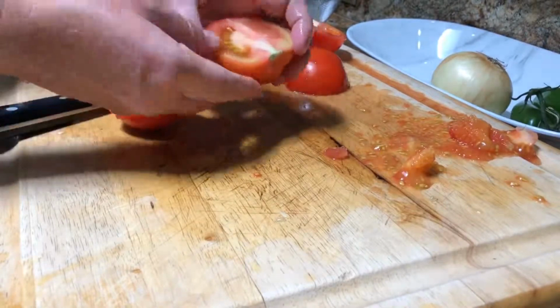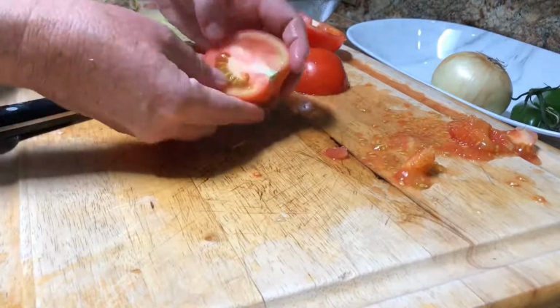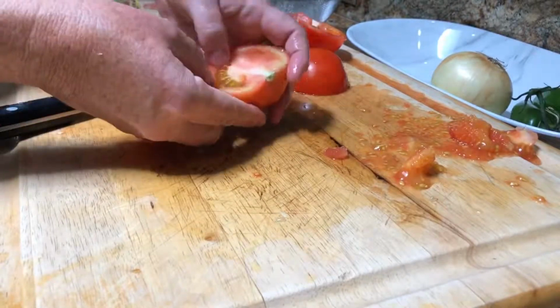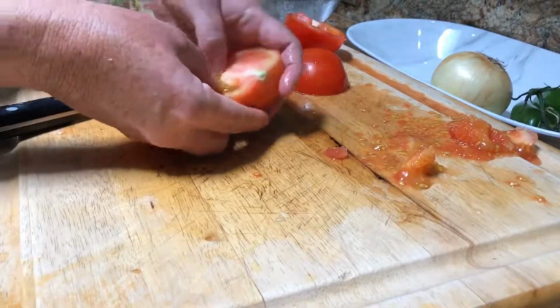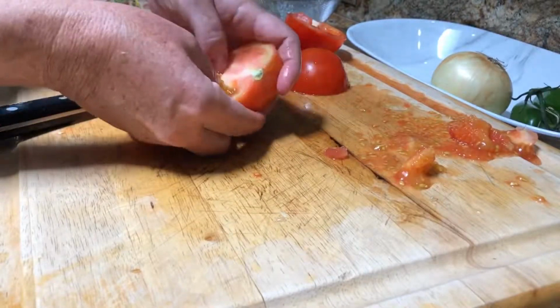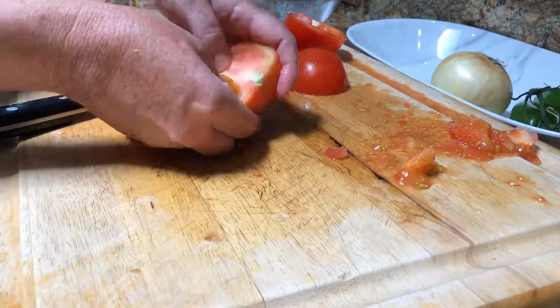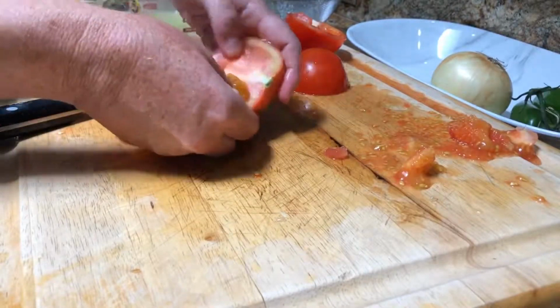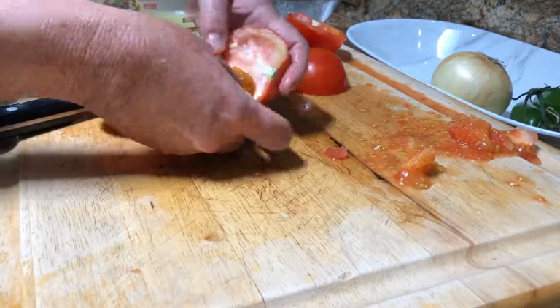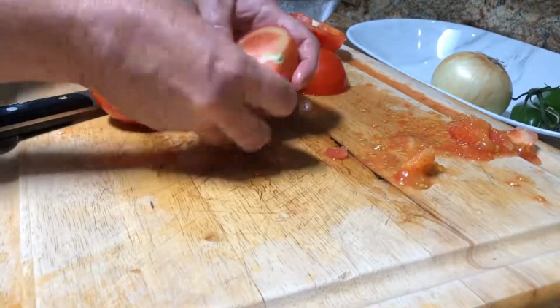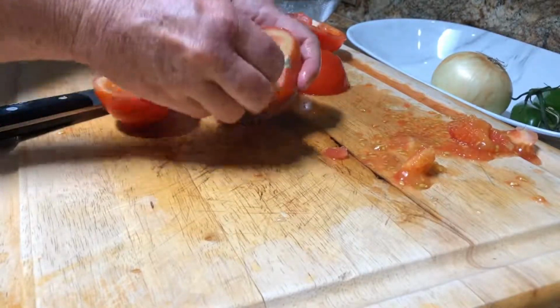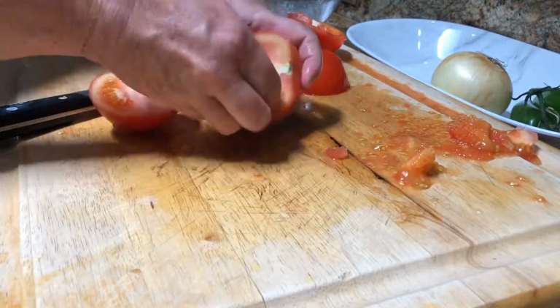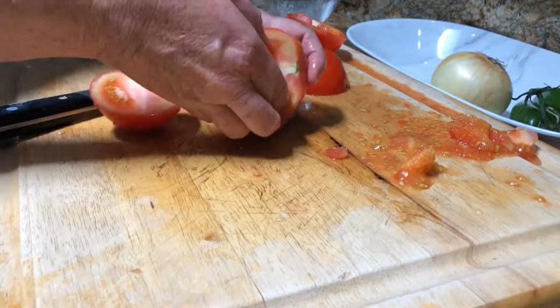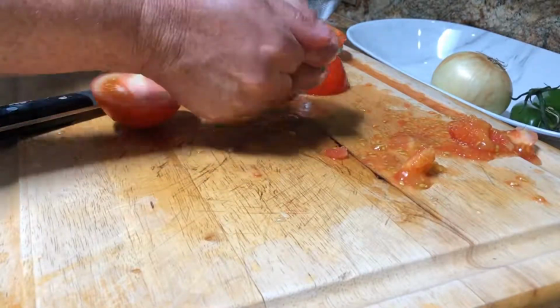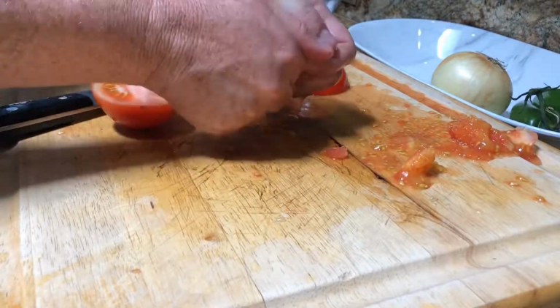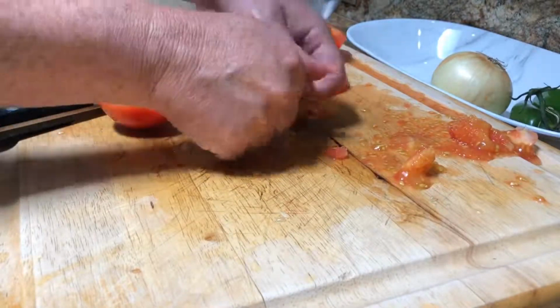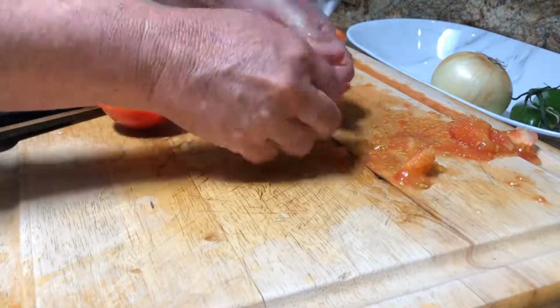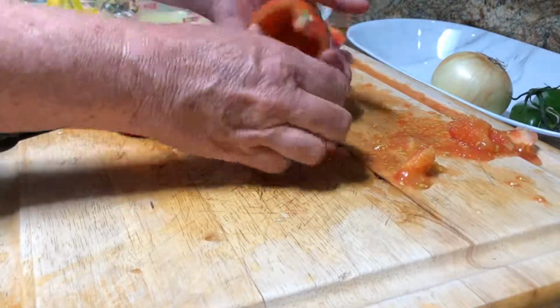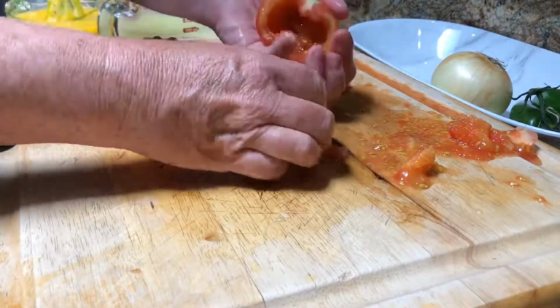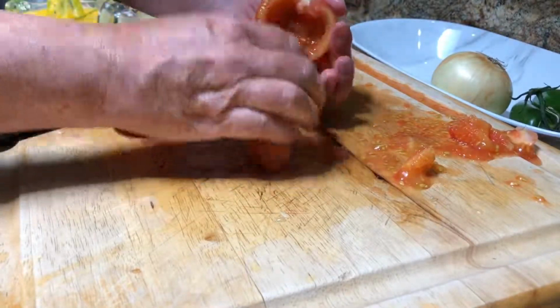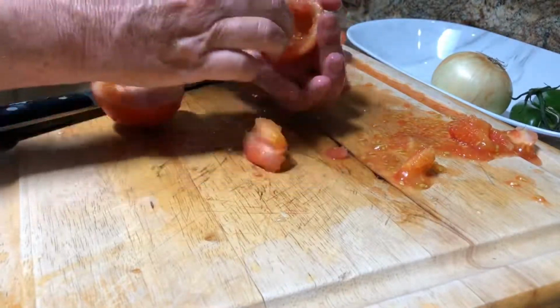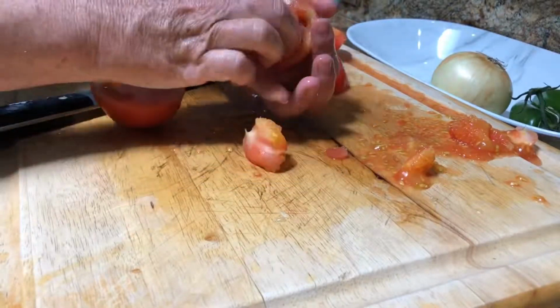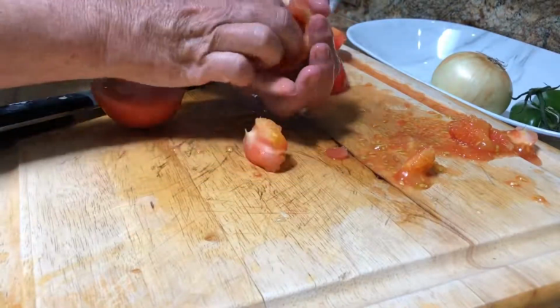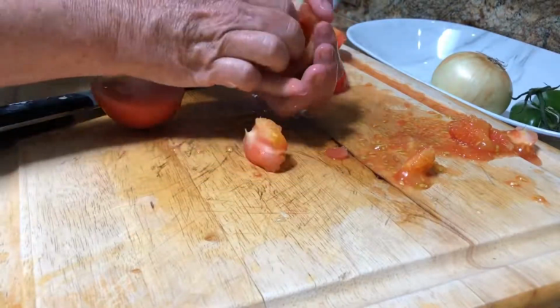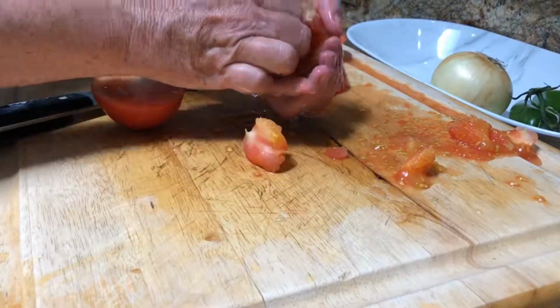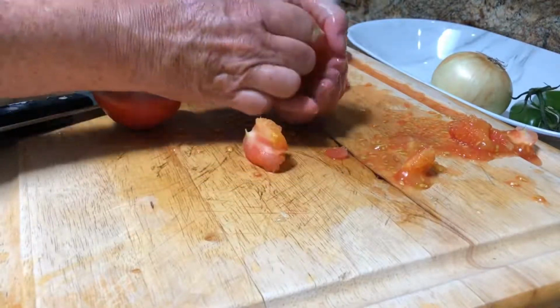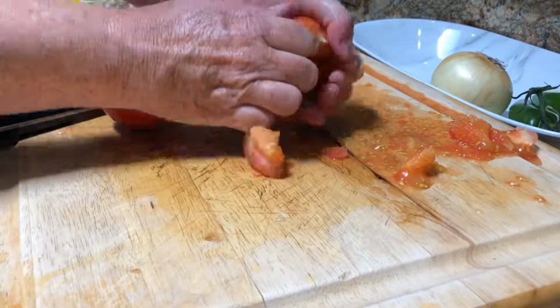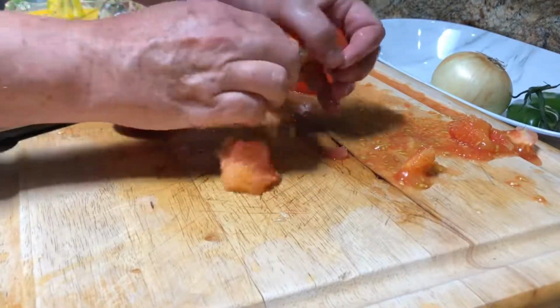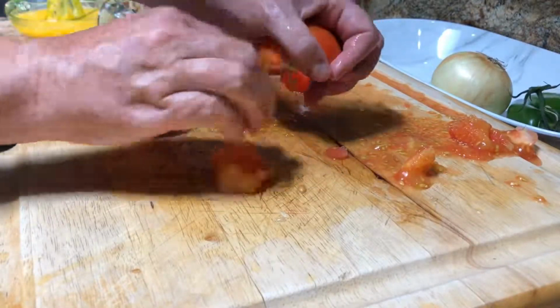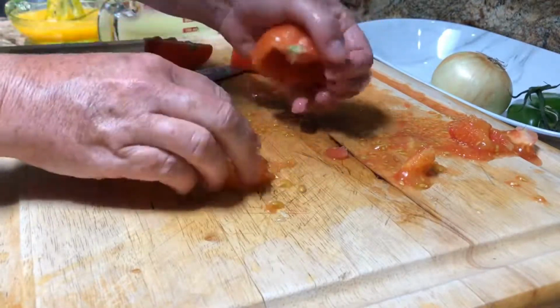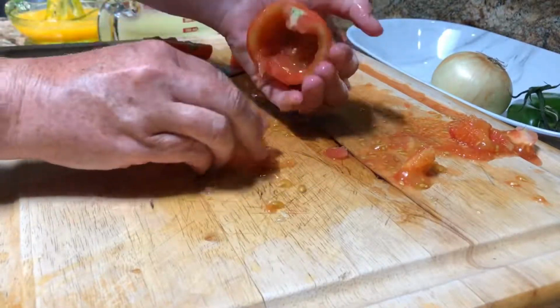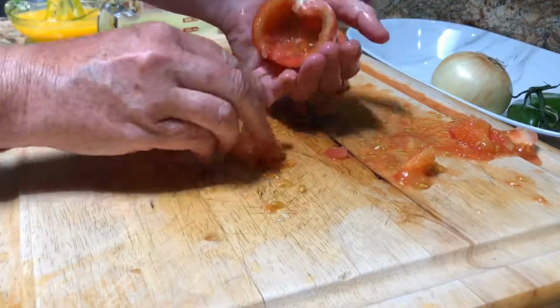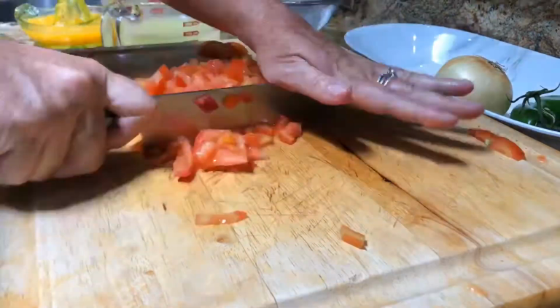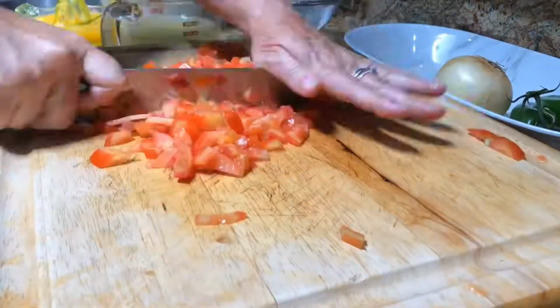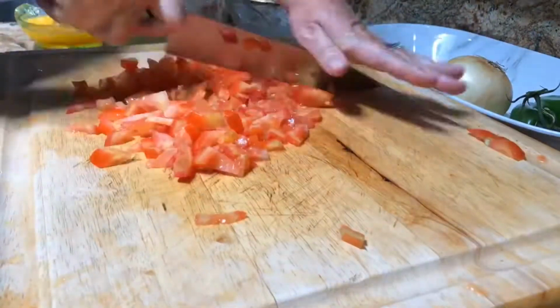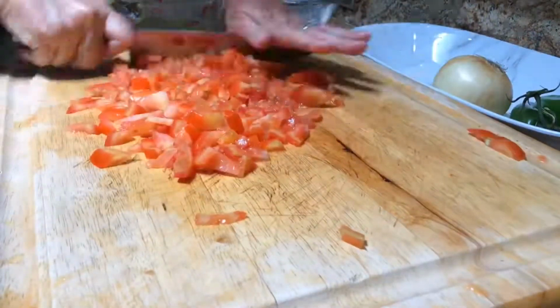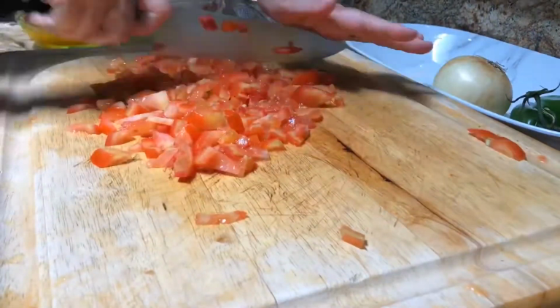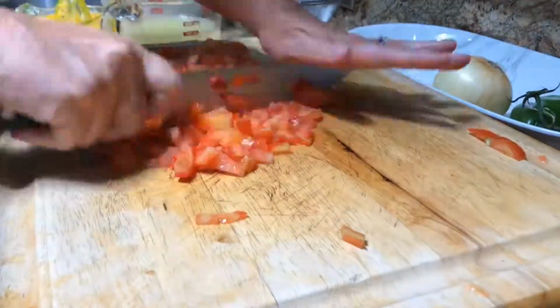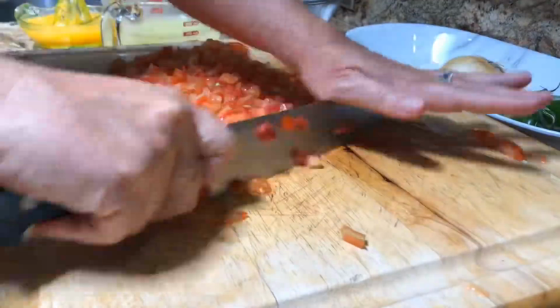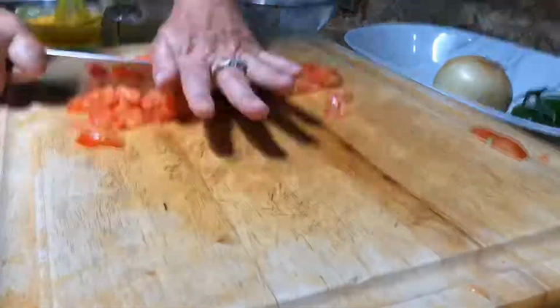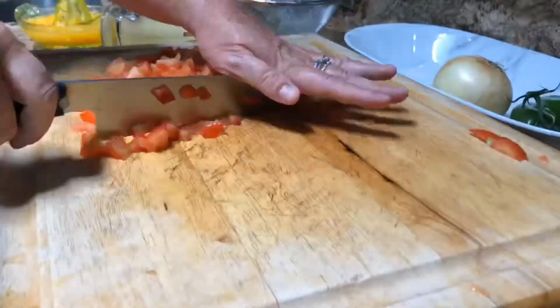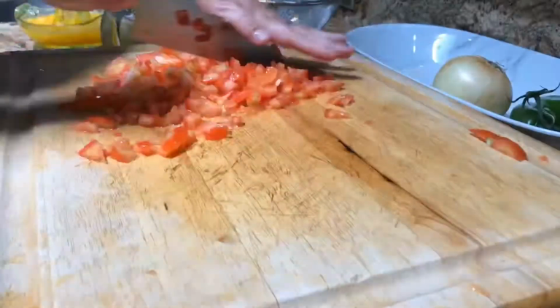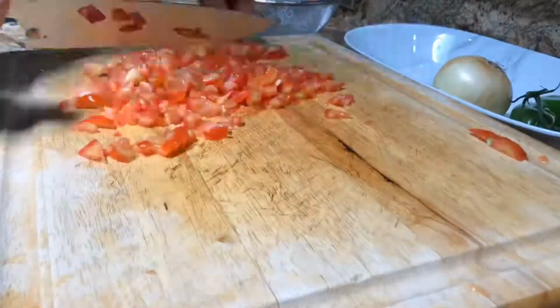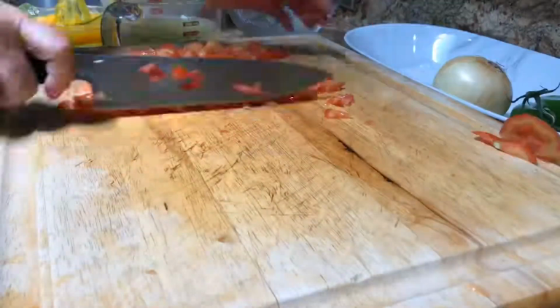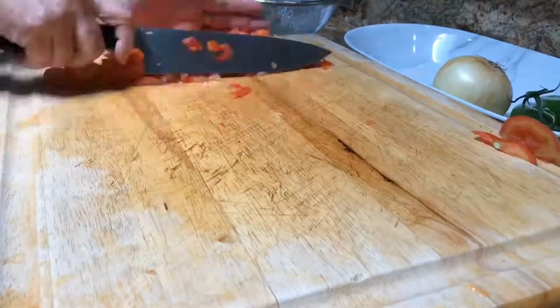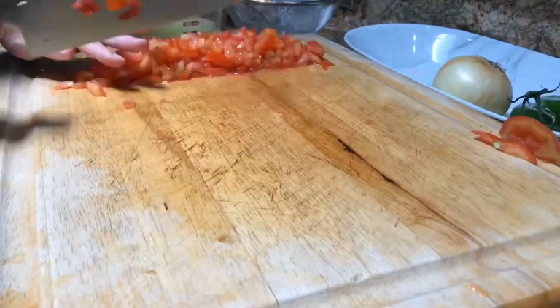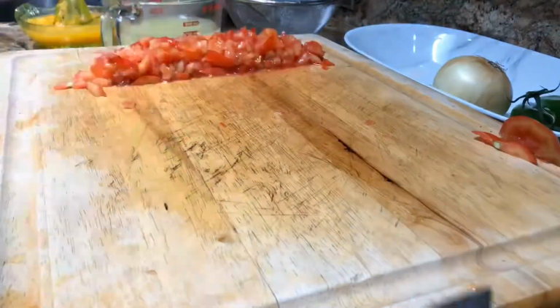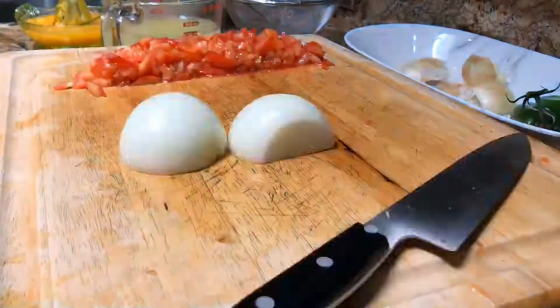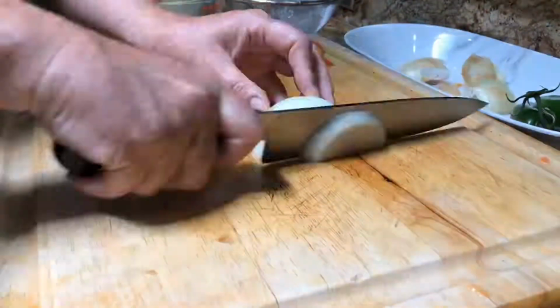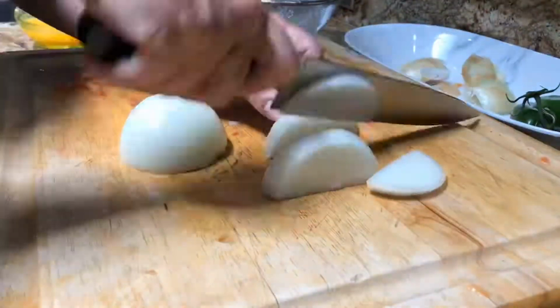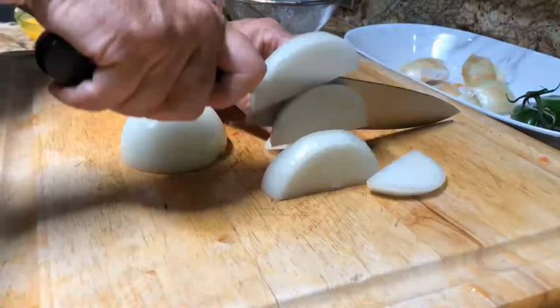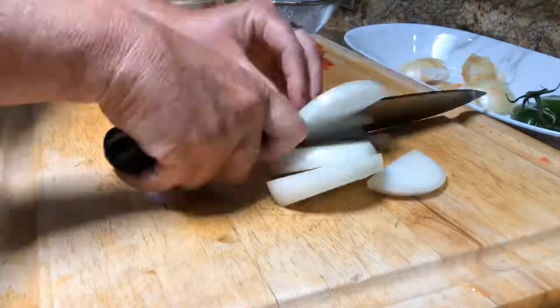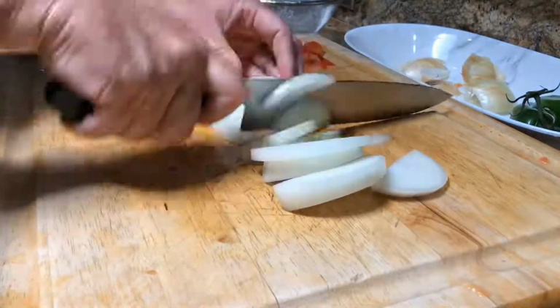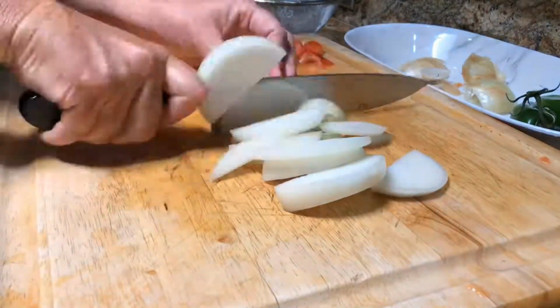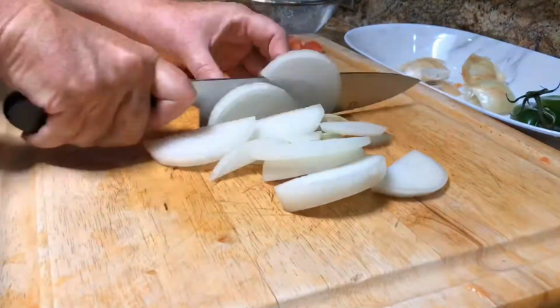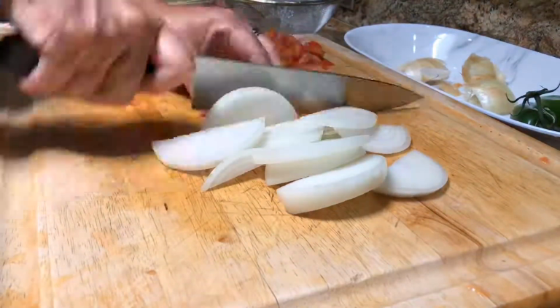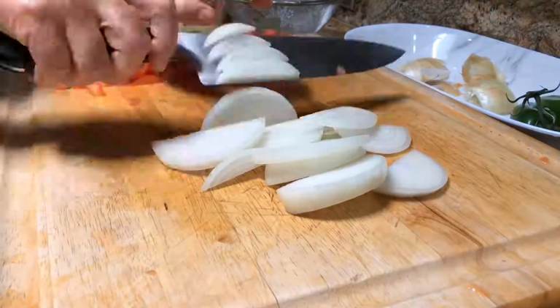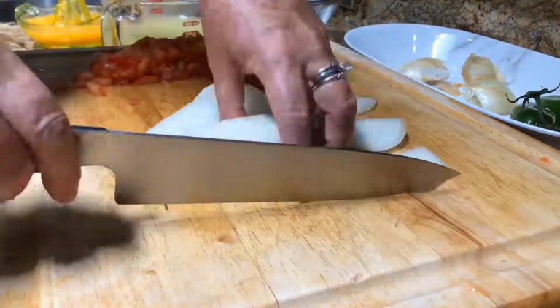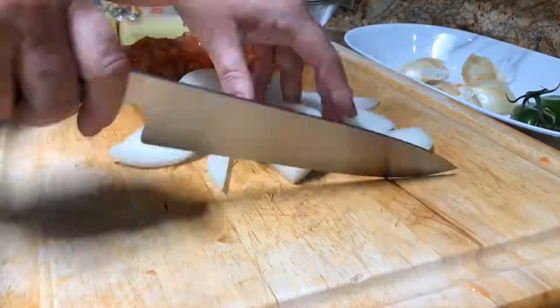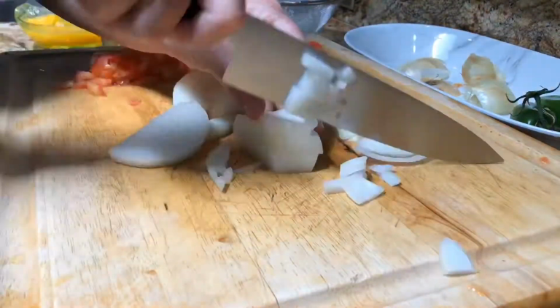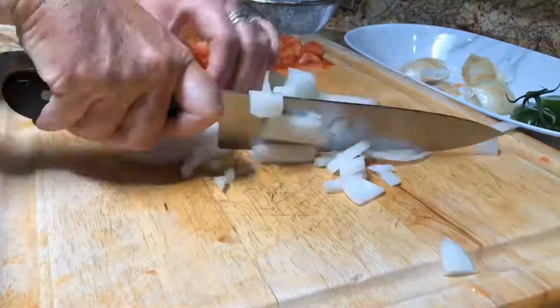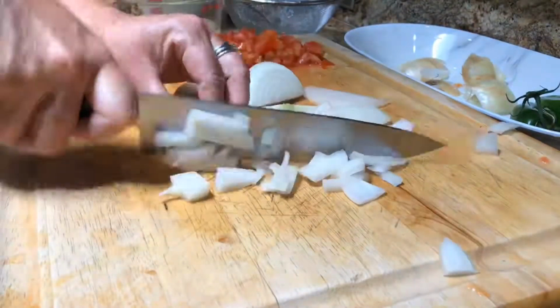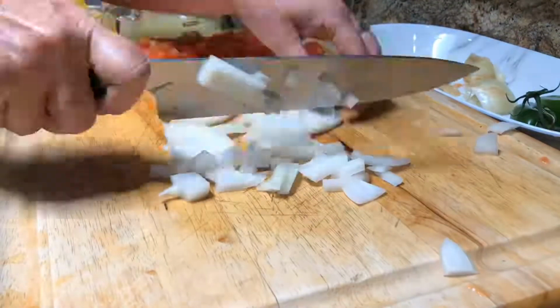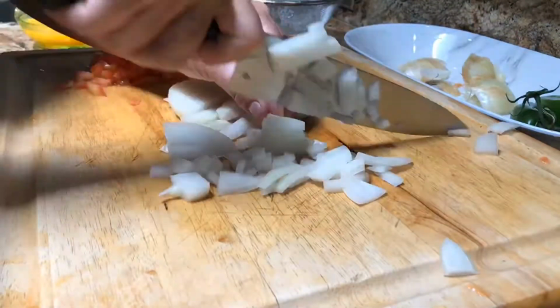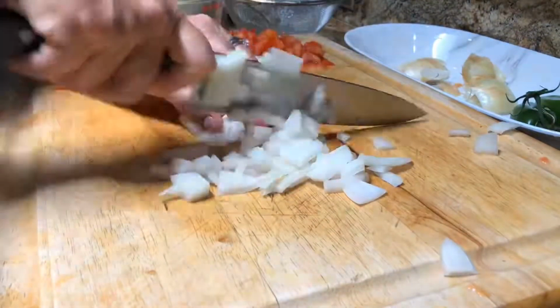I like to seed the tomato and just use the outside flesh, then go ahead and dice it up into bite-sized pieces. Same with the onion.